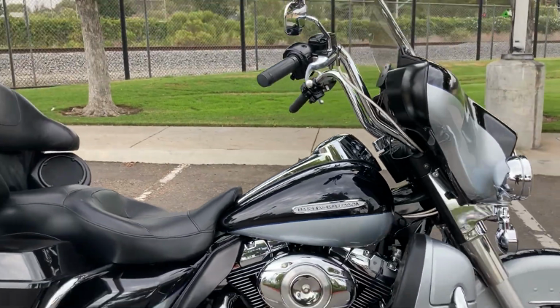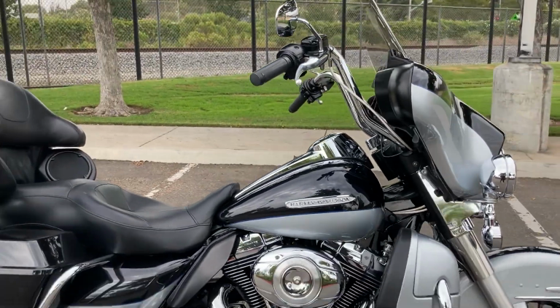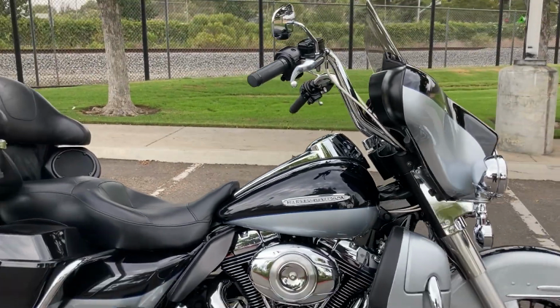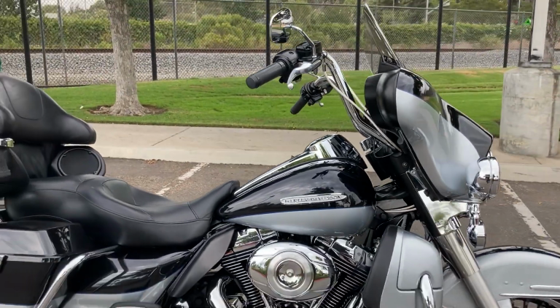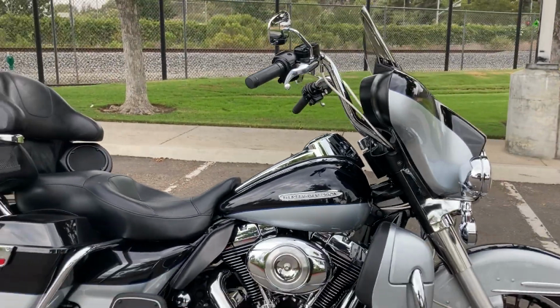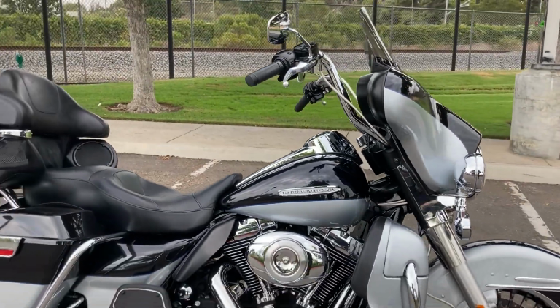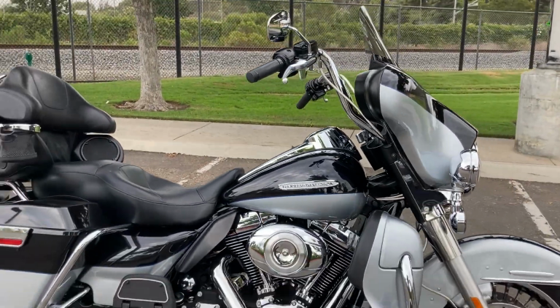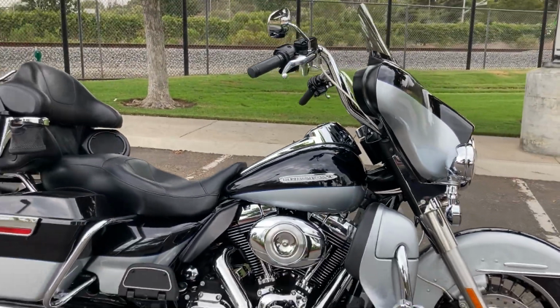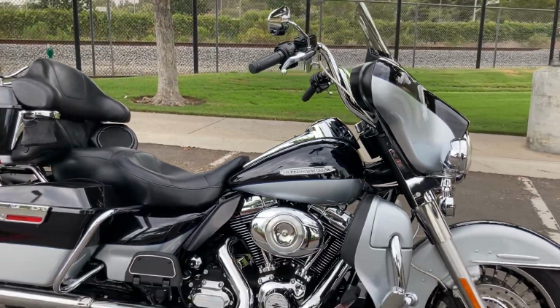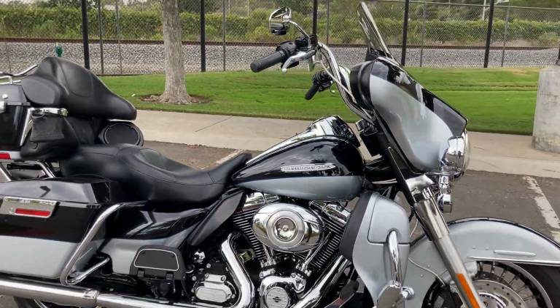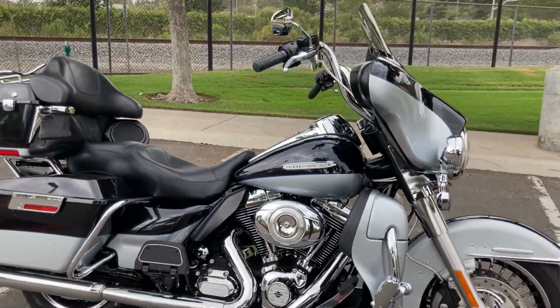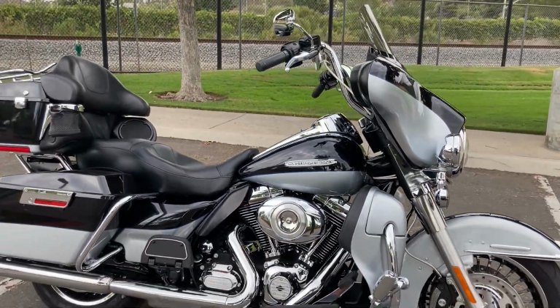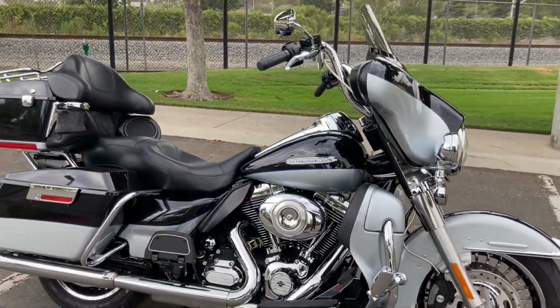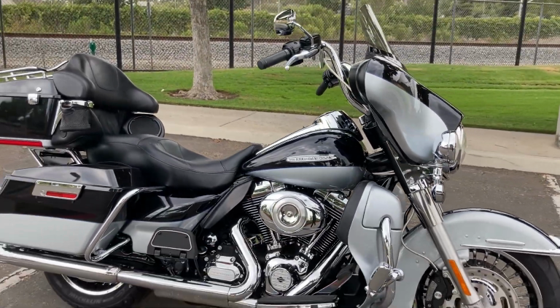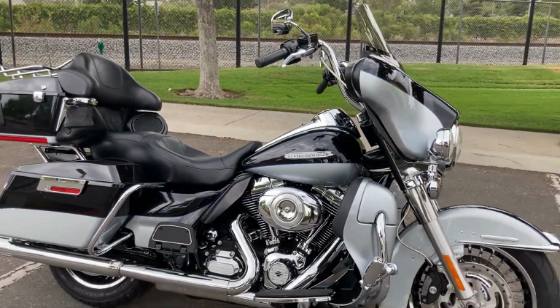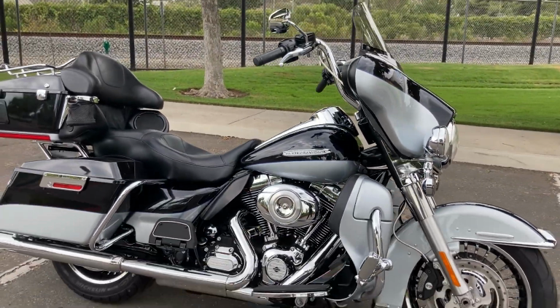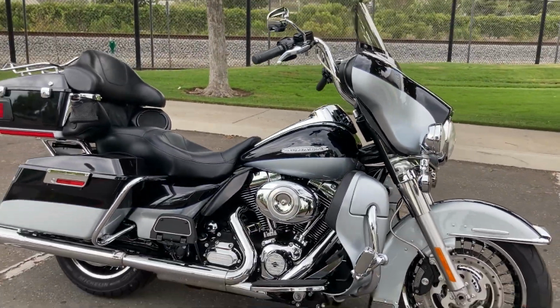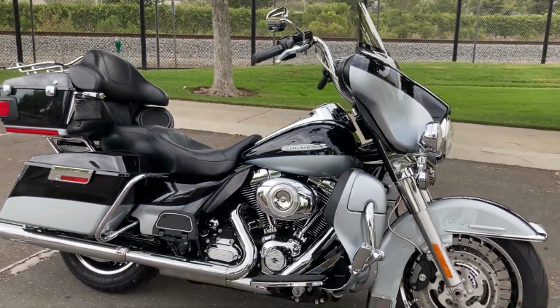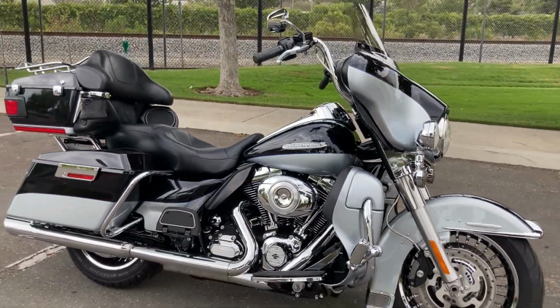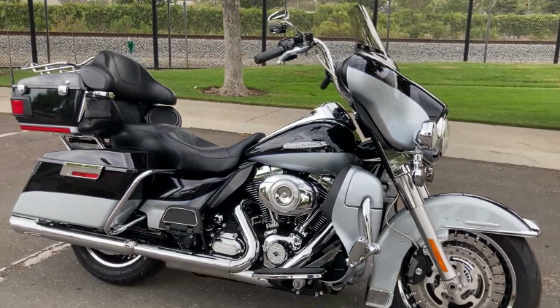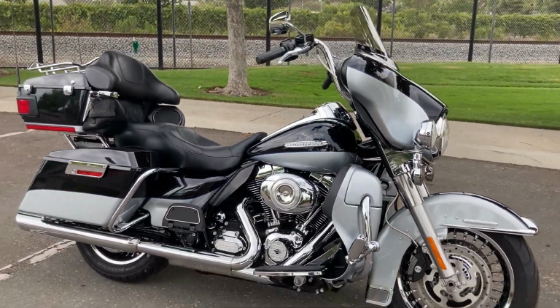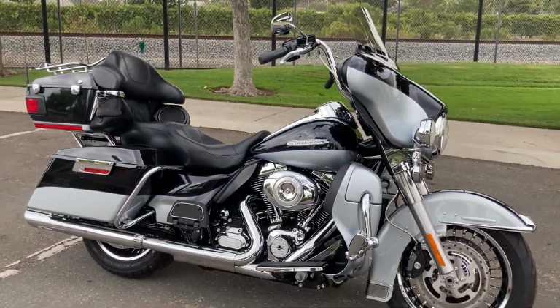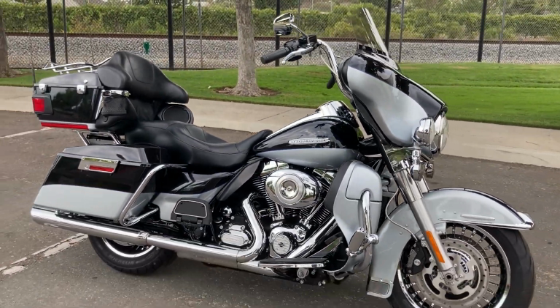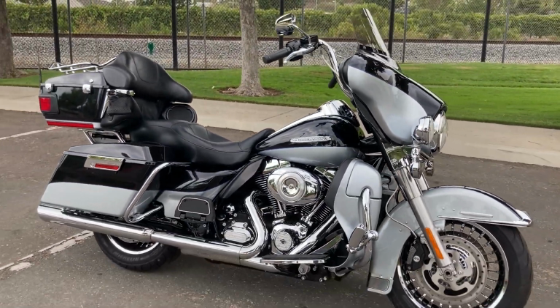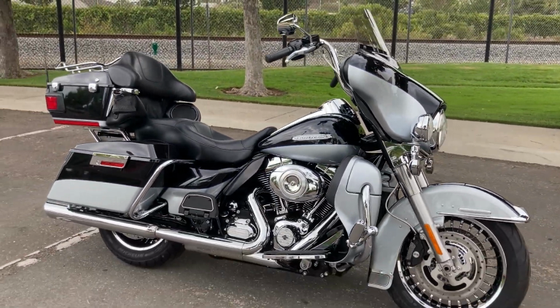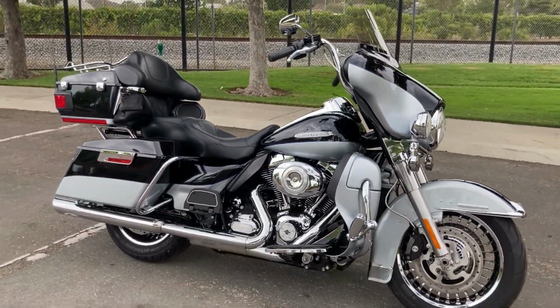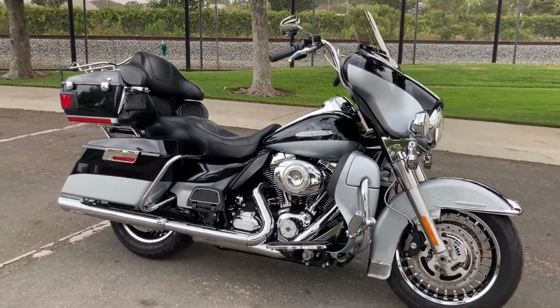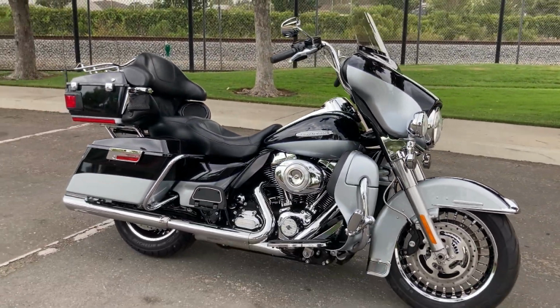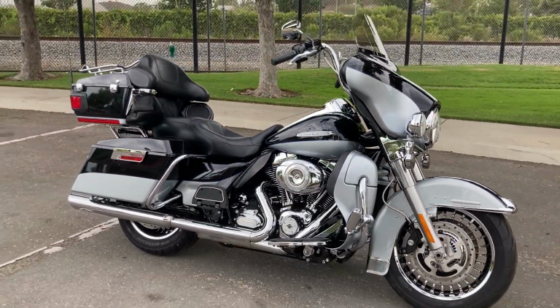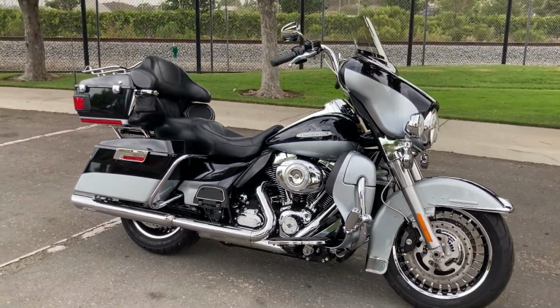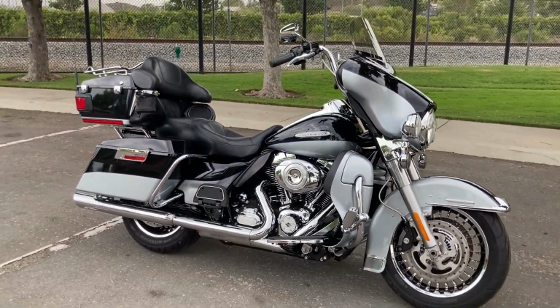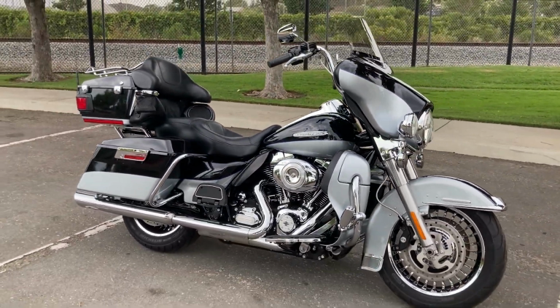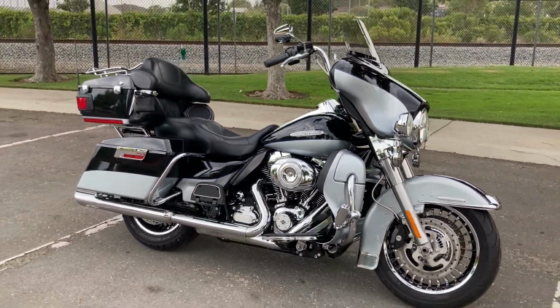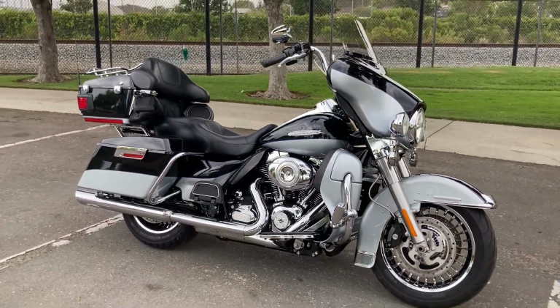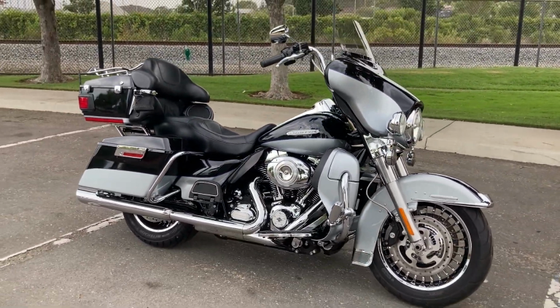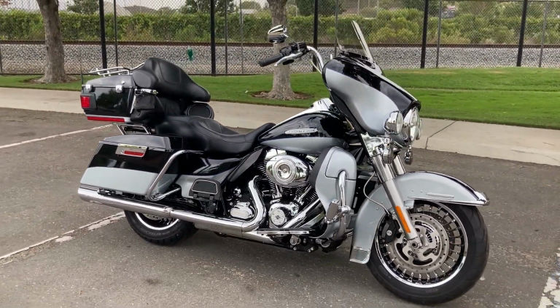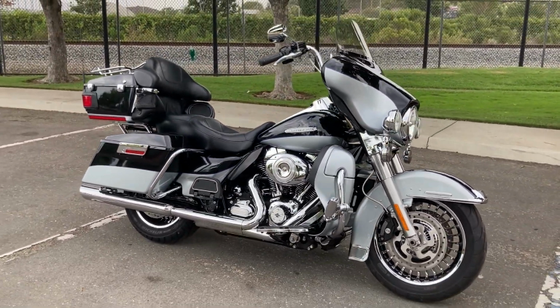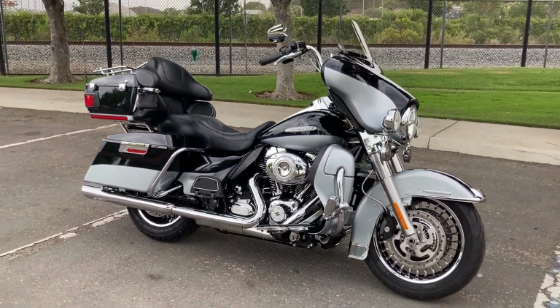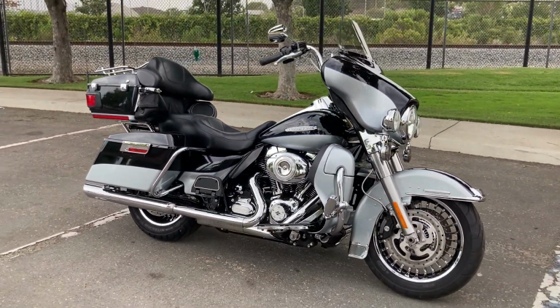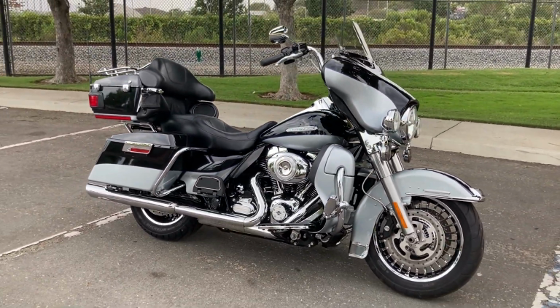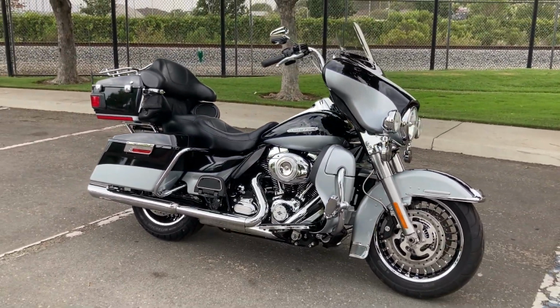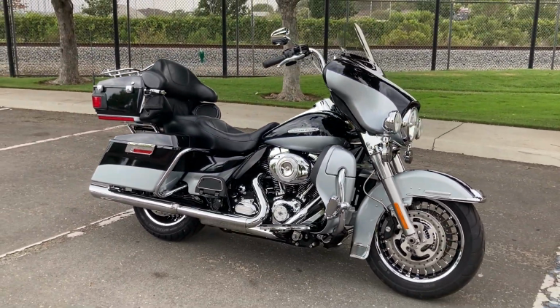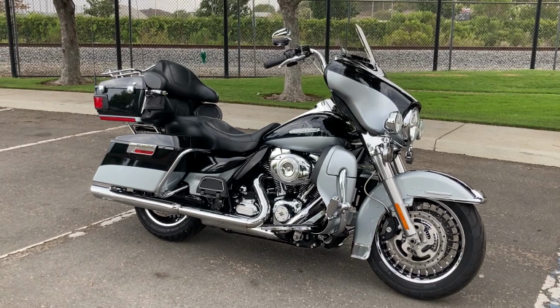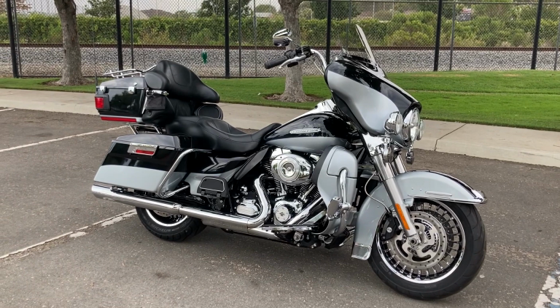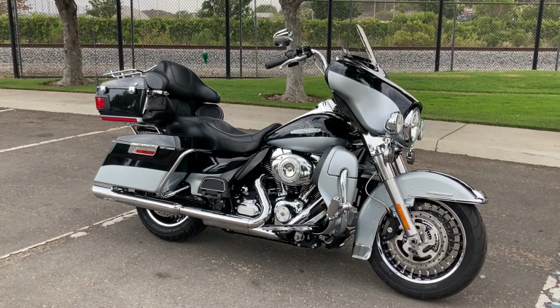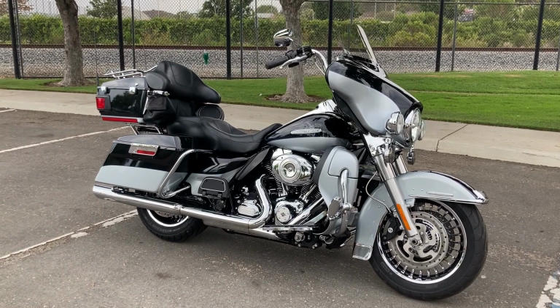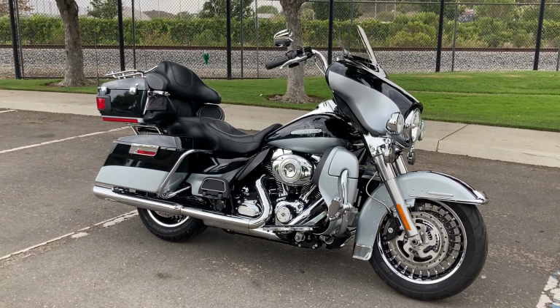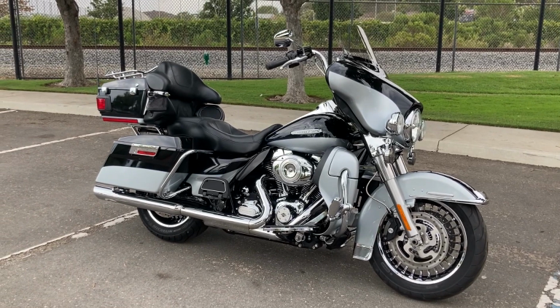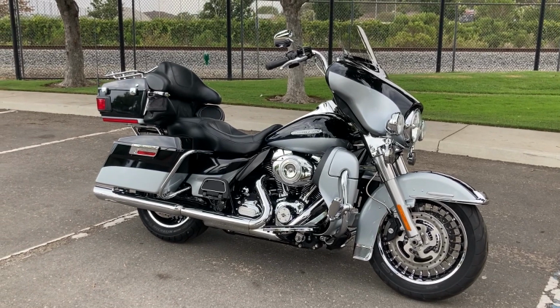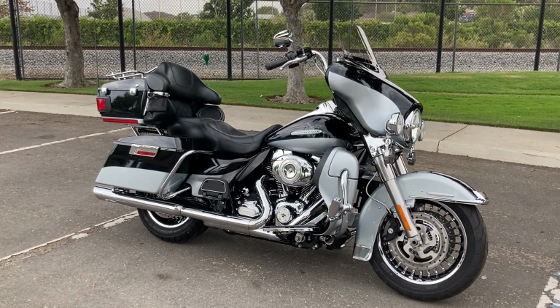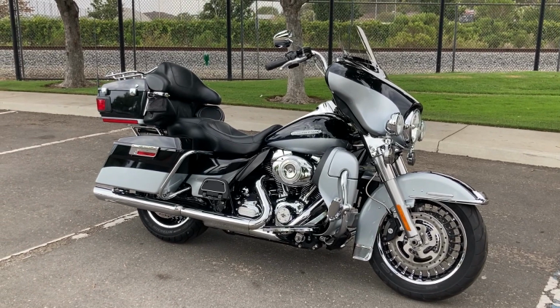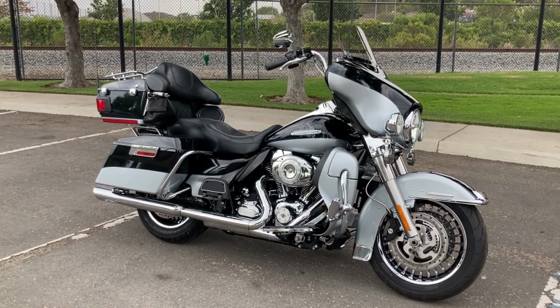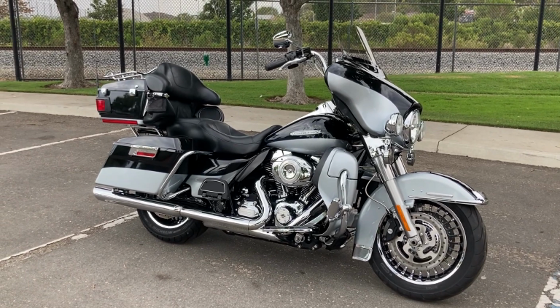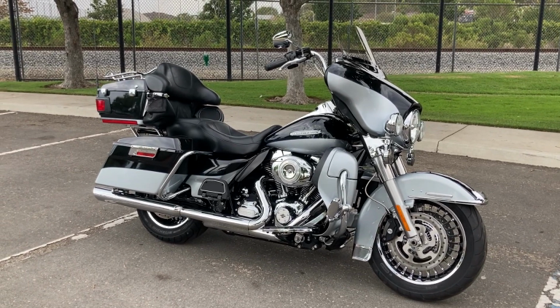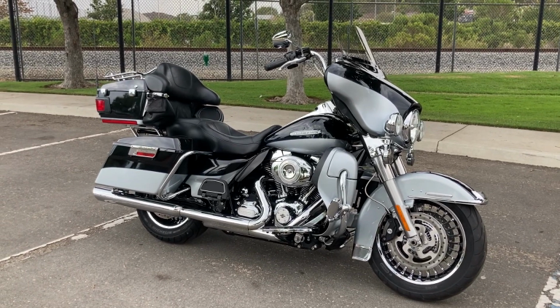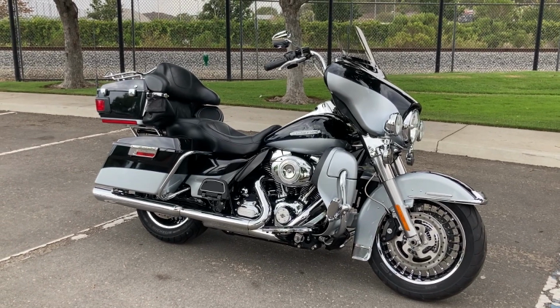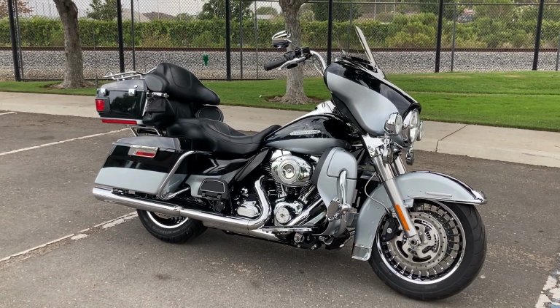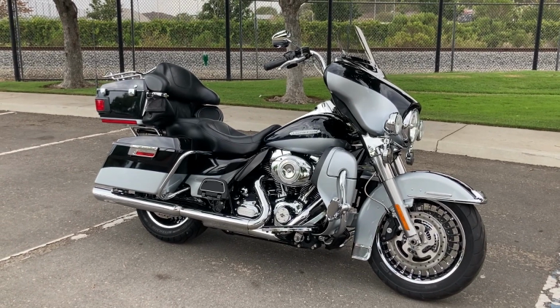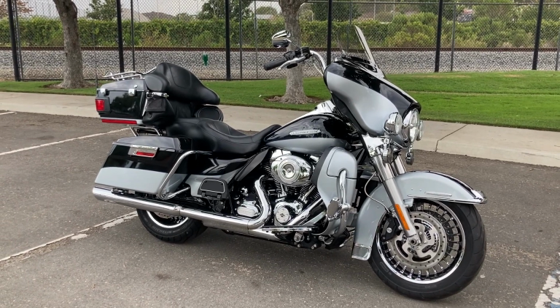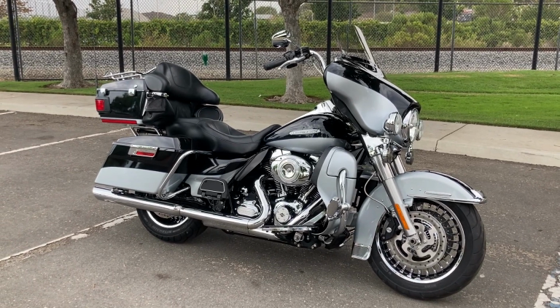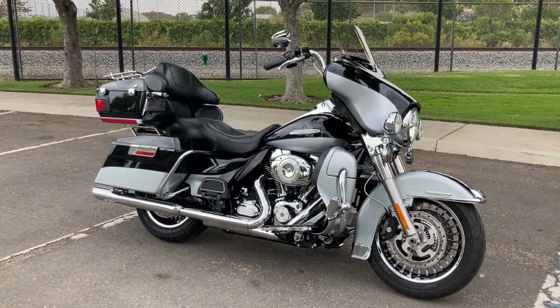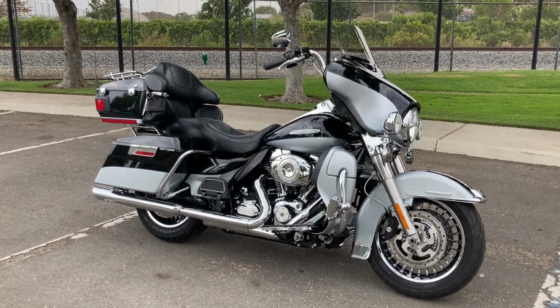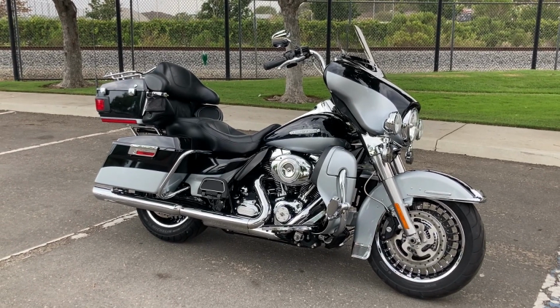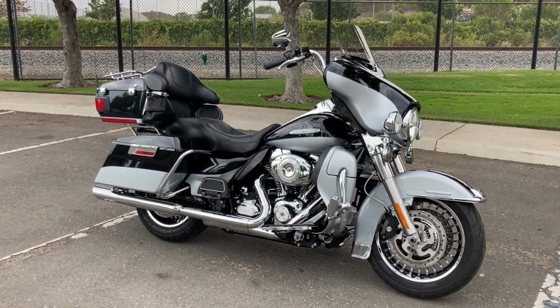Again, we're at Biggs Harley-Davidson located in San Marcos, California, and we are open for test rides six days a week.